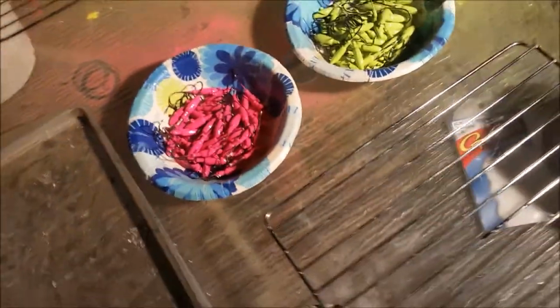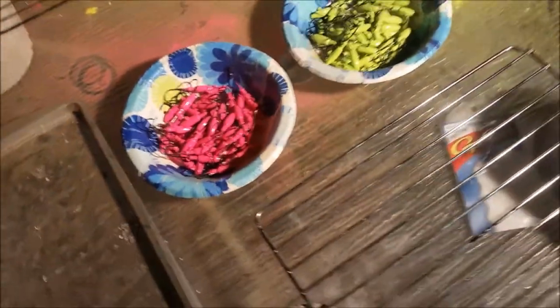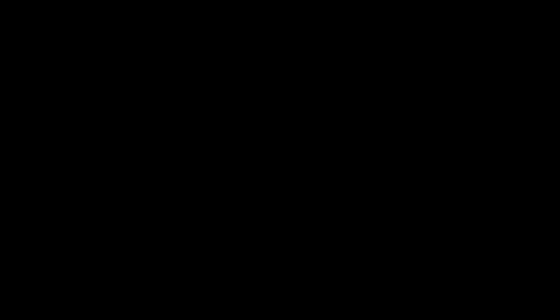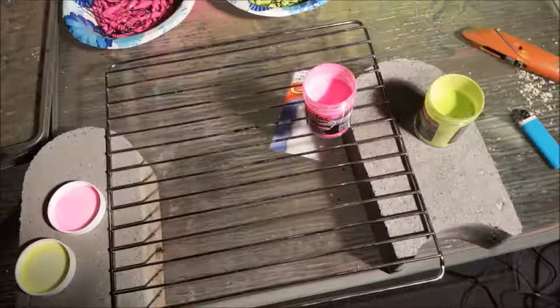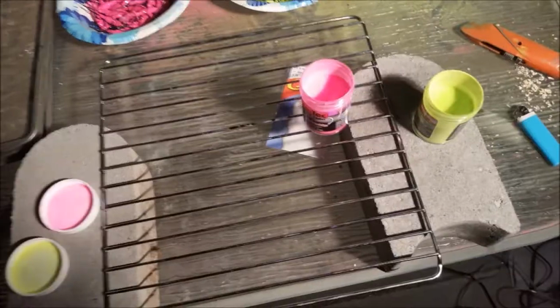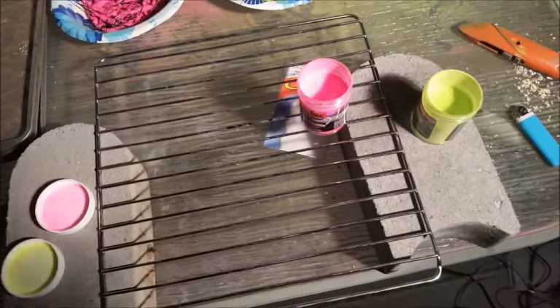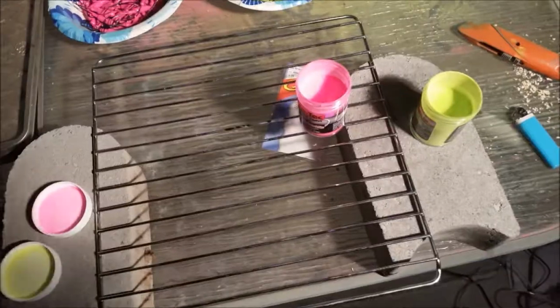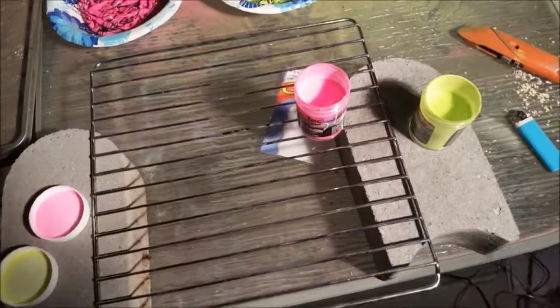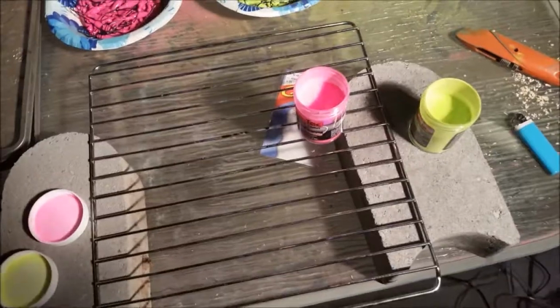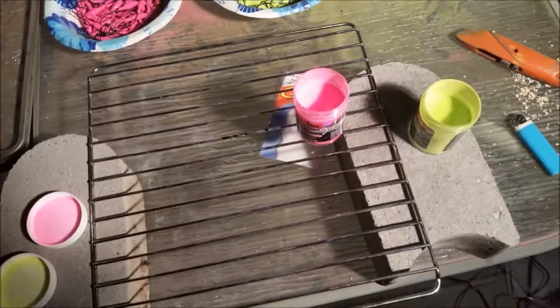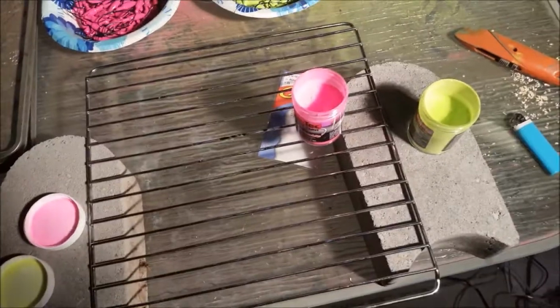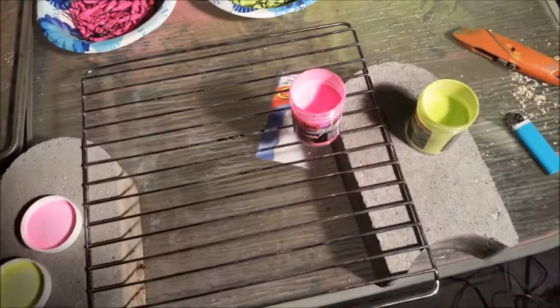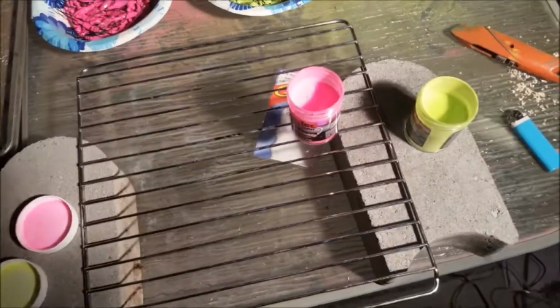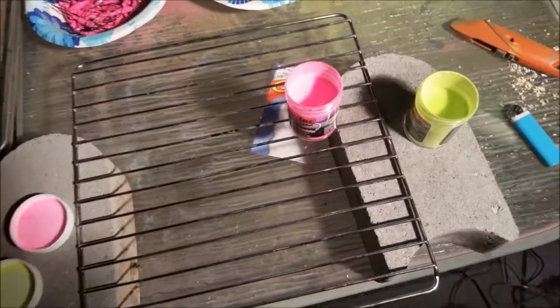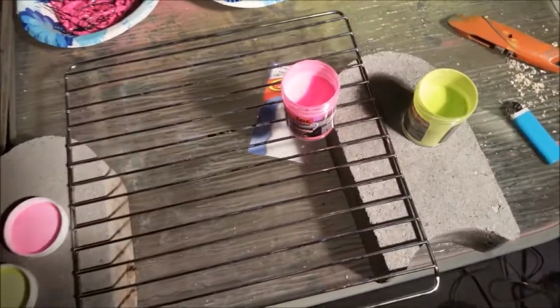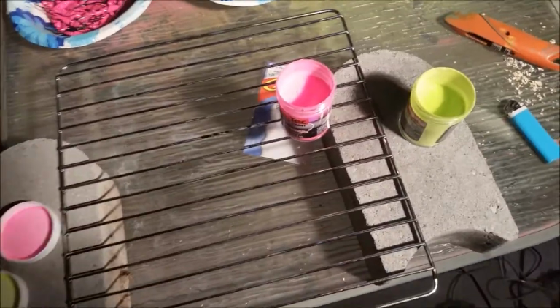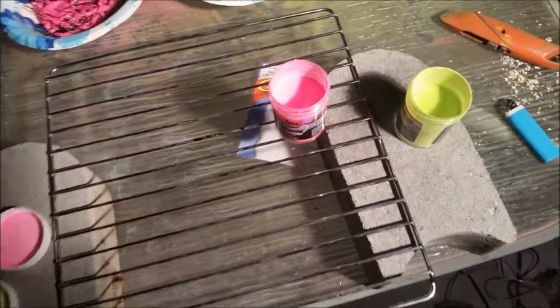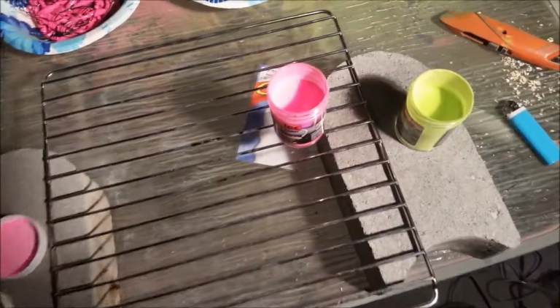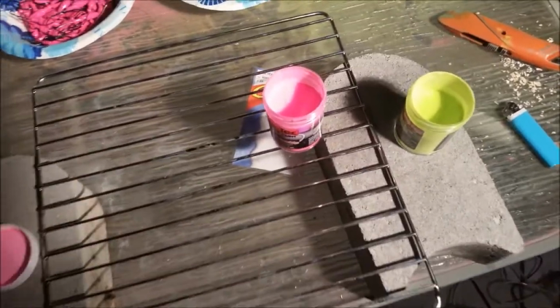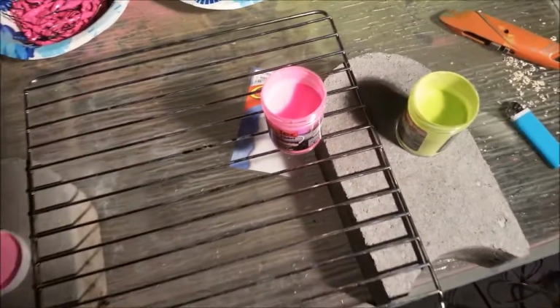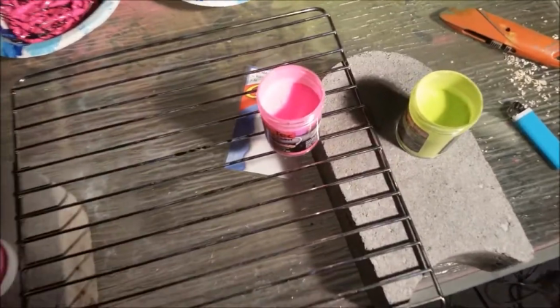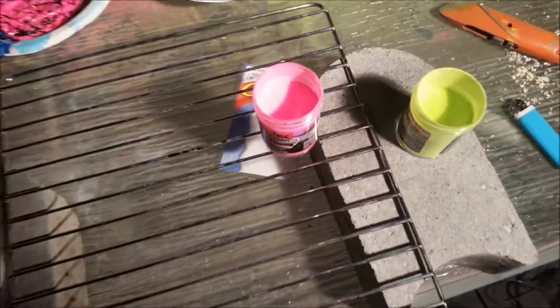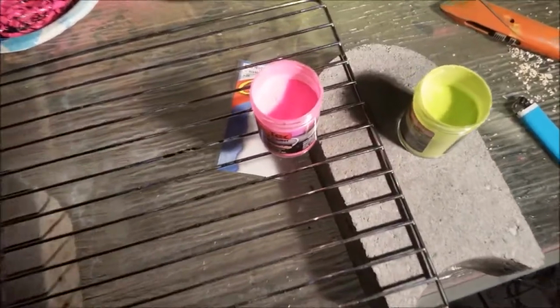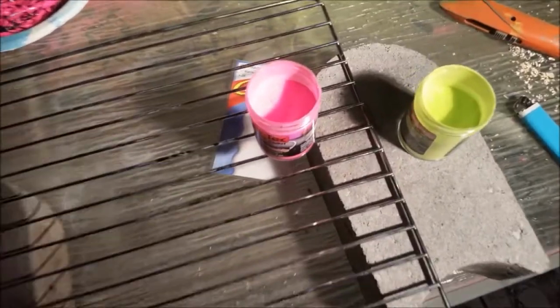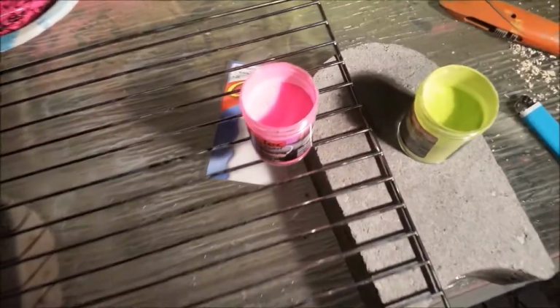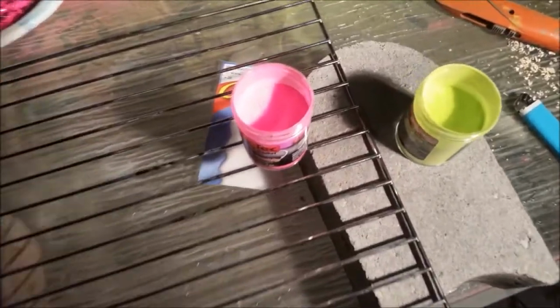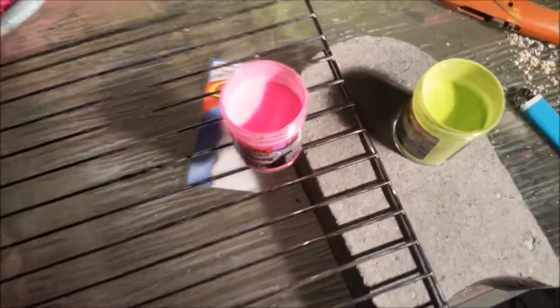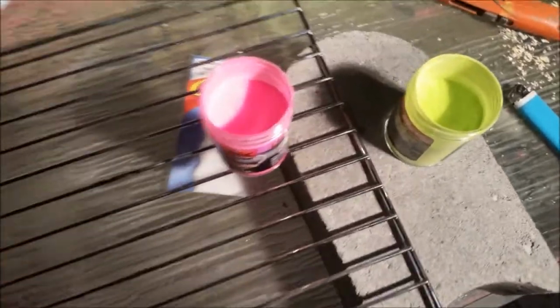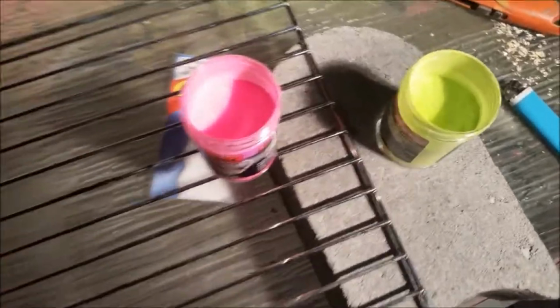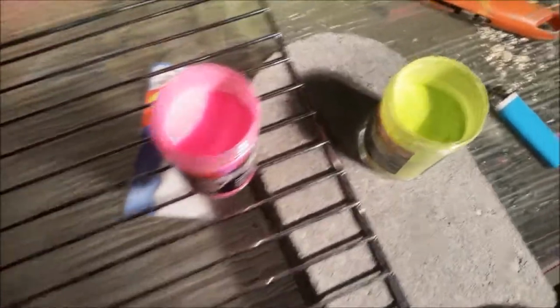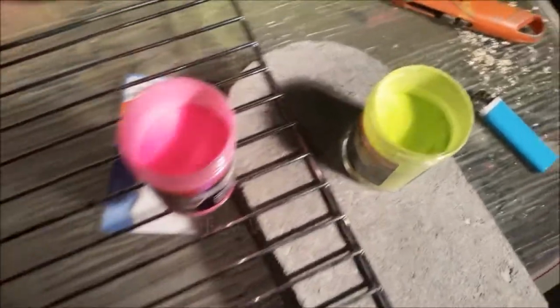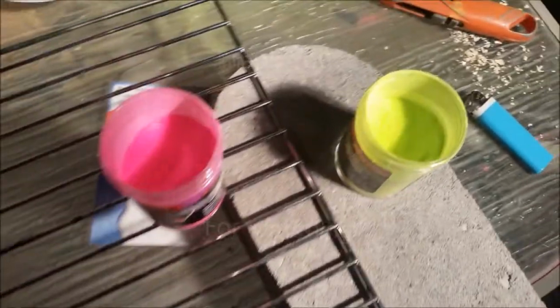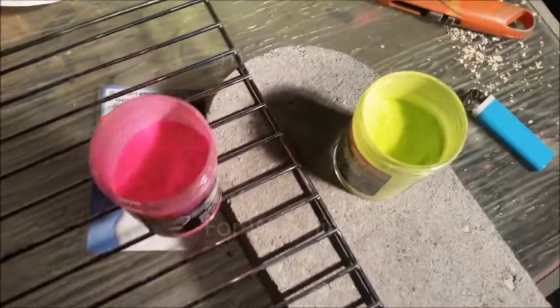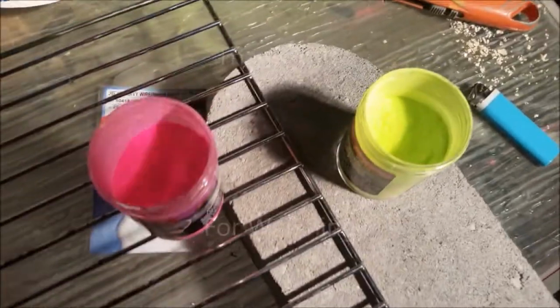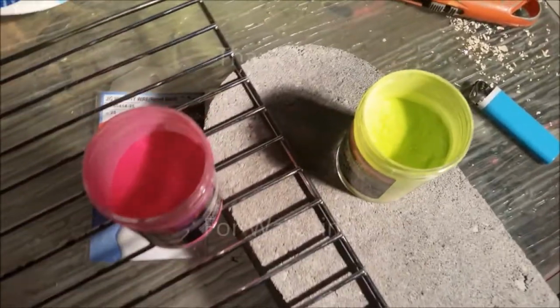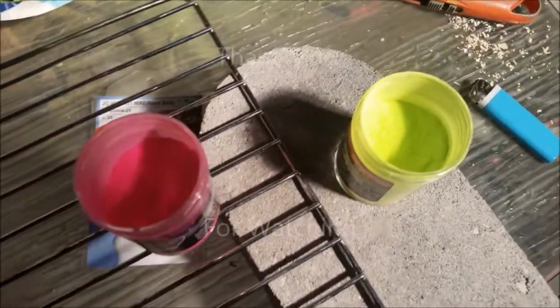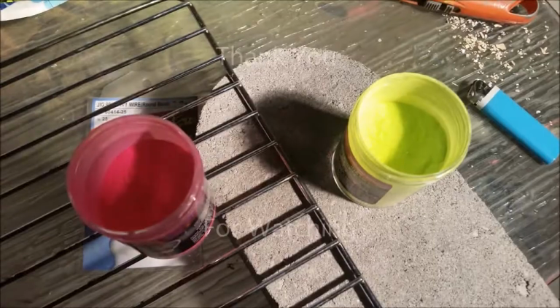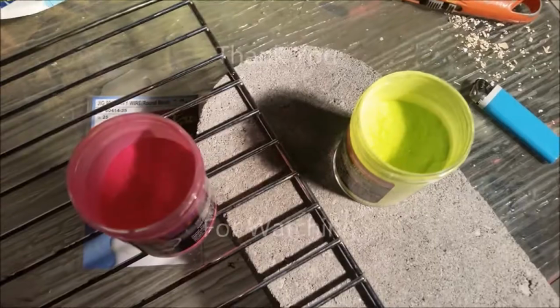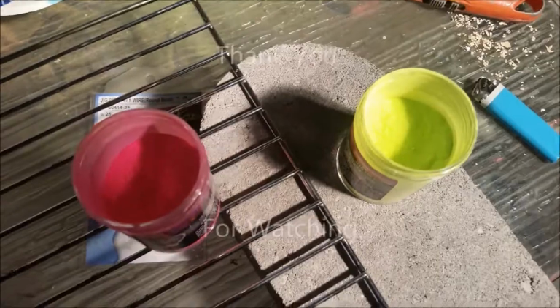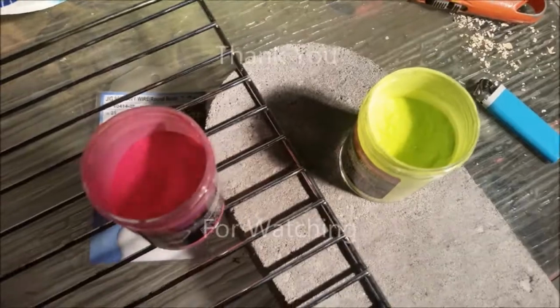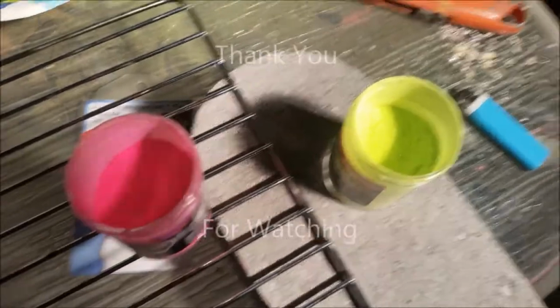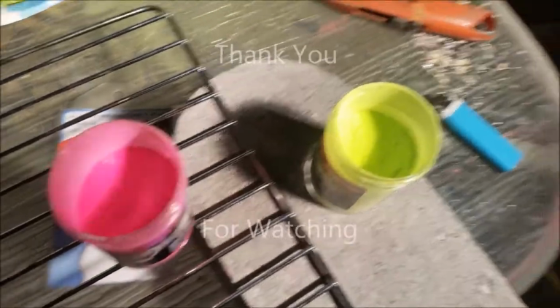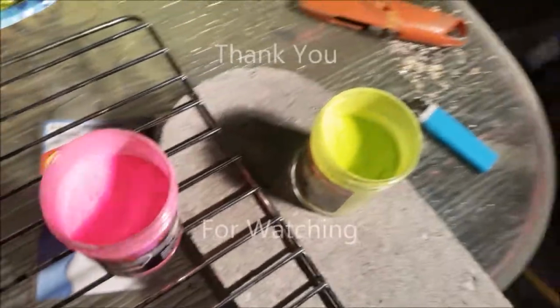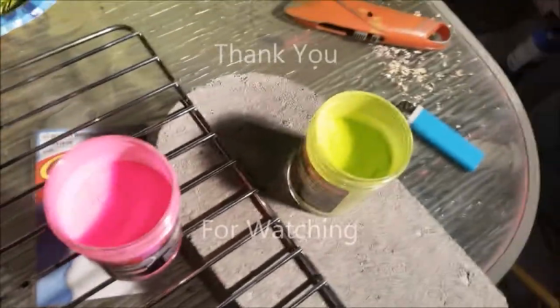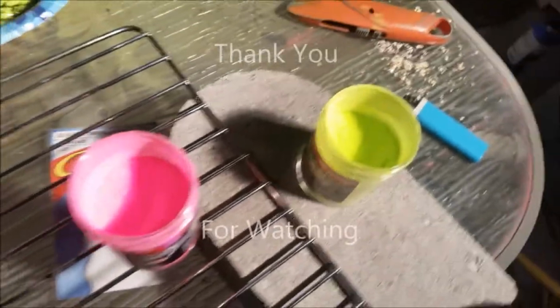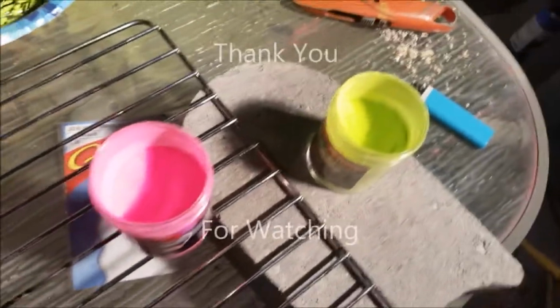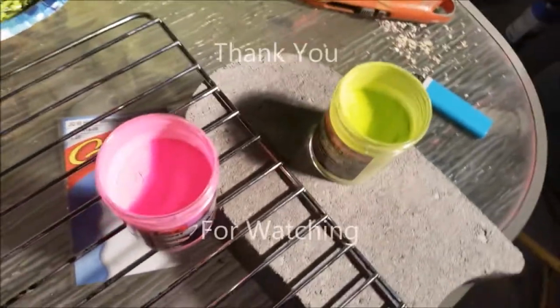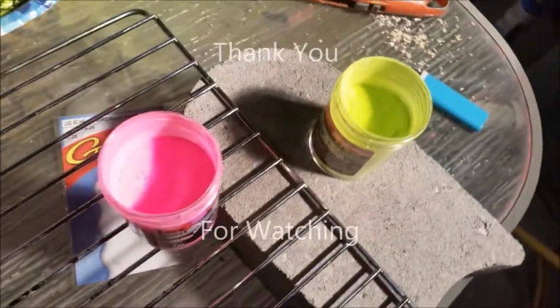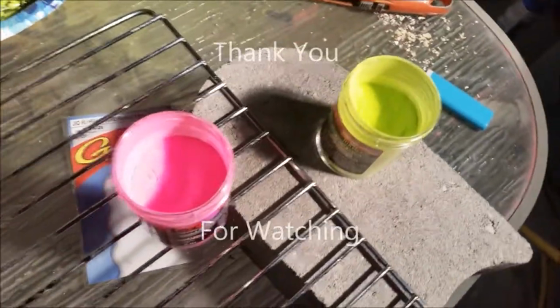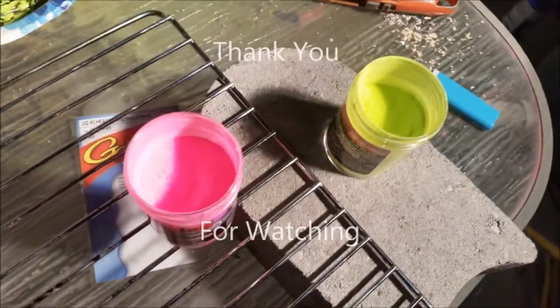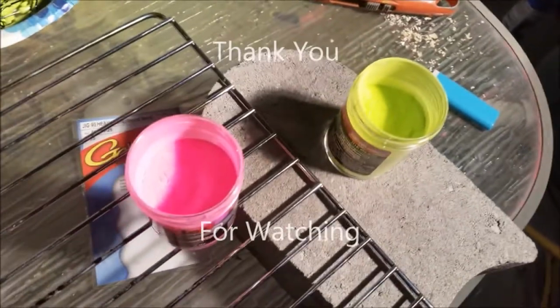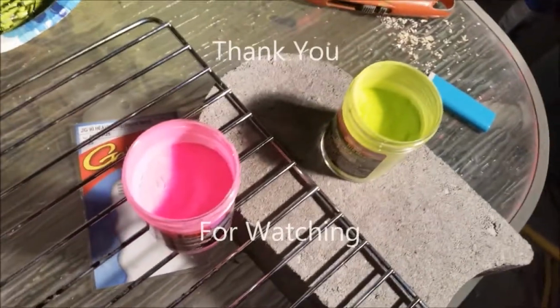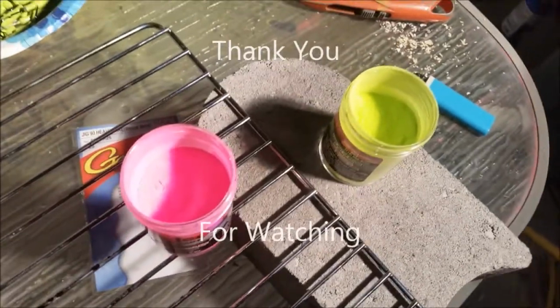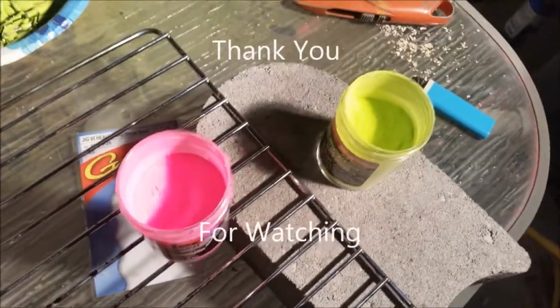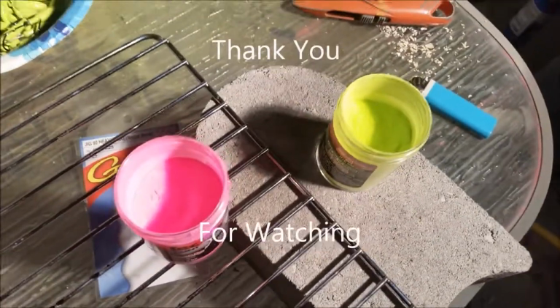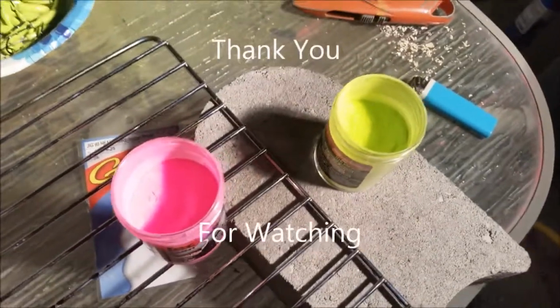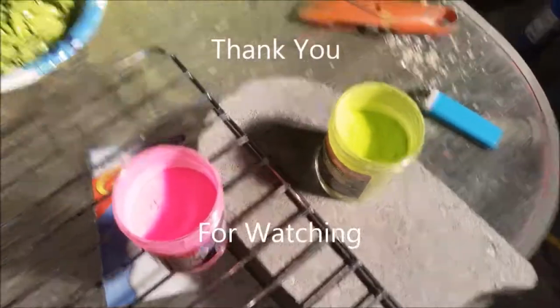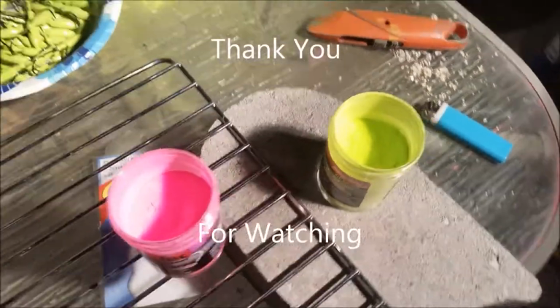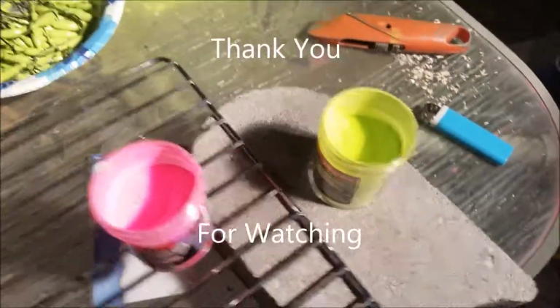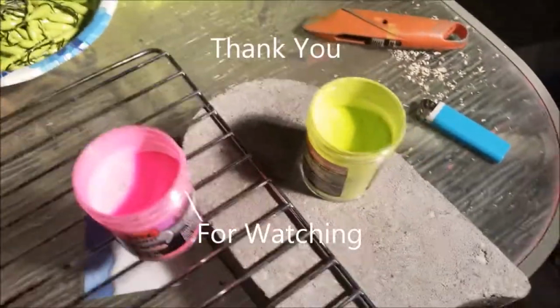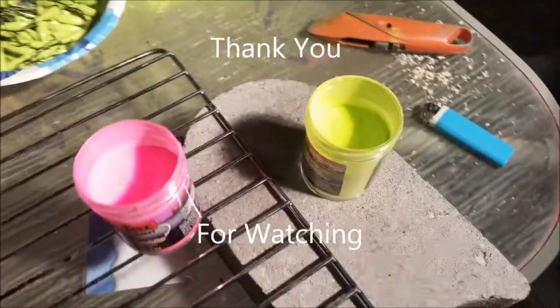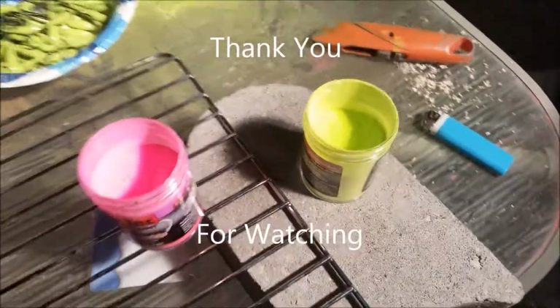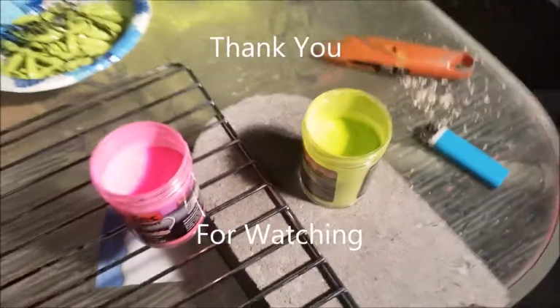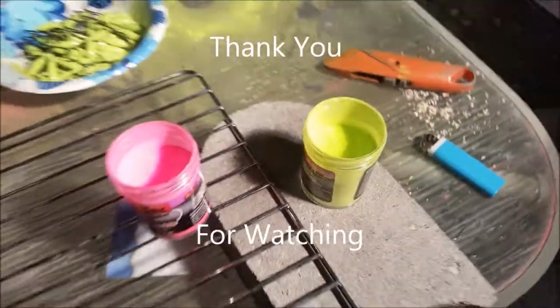After painting 100 plus jigs, there's still quite a bit of jig paint left from these.